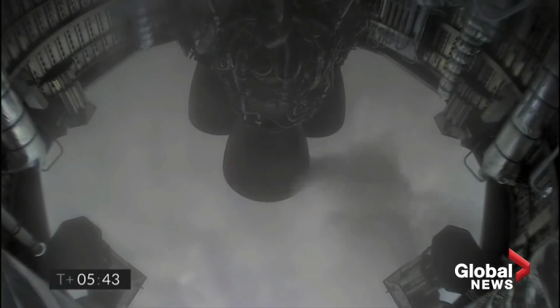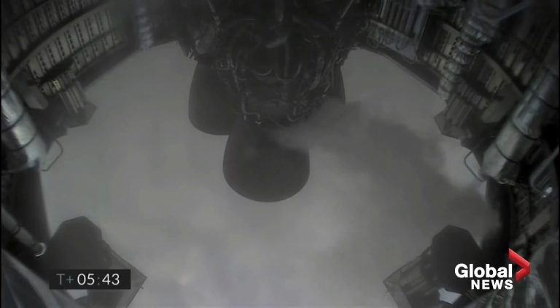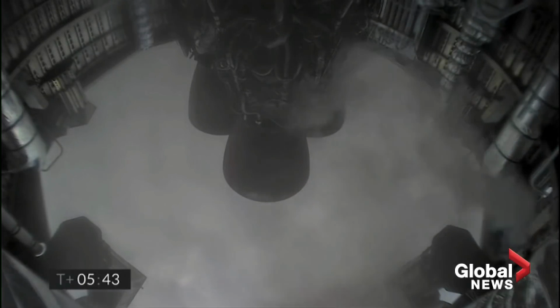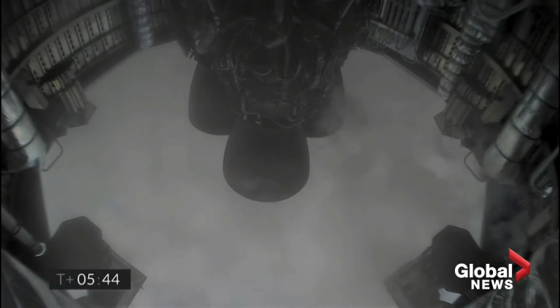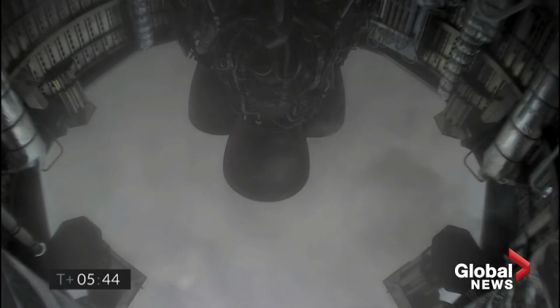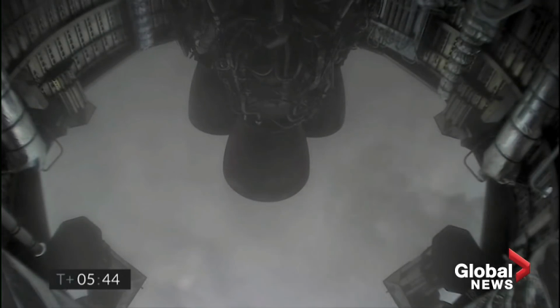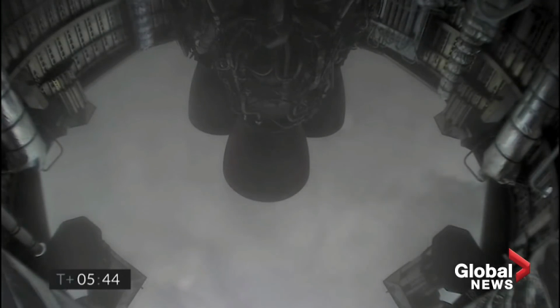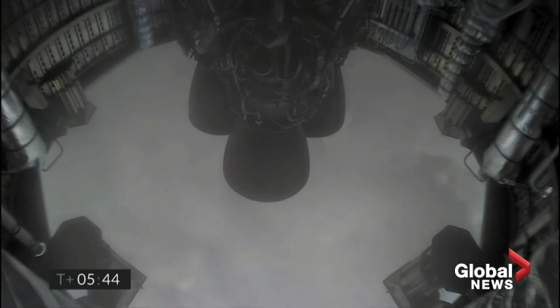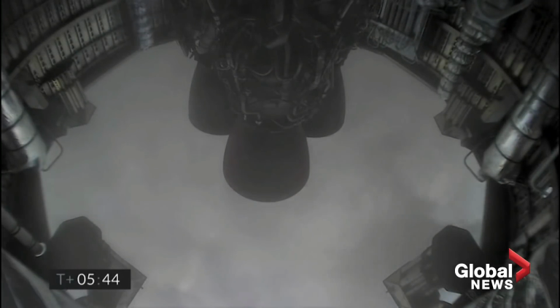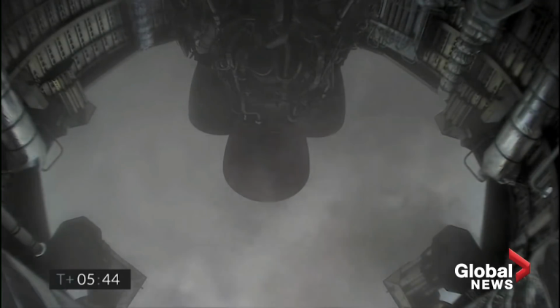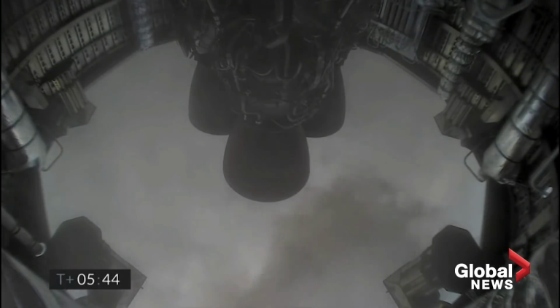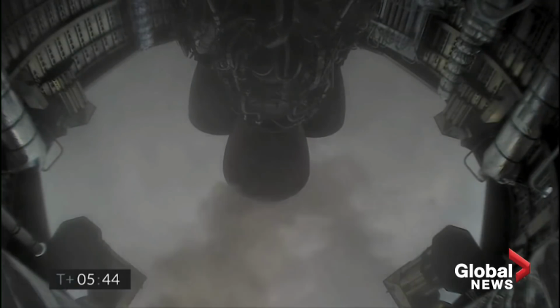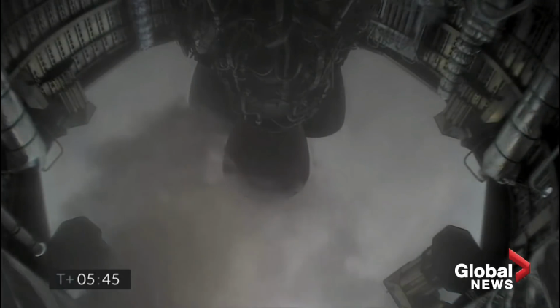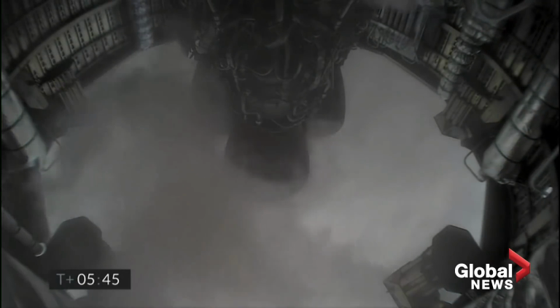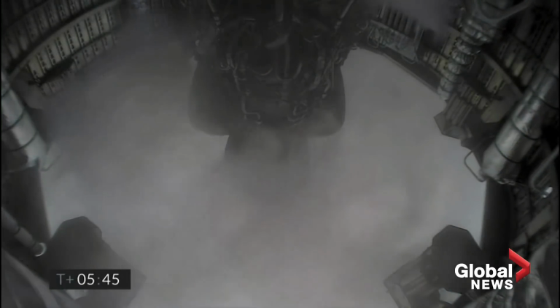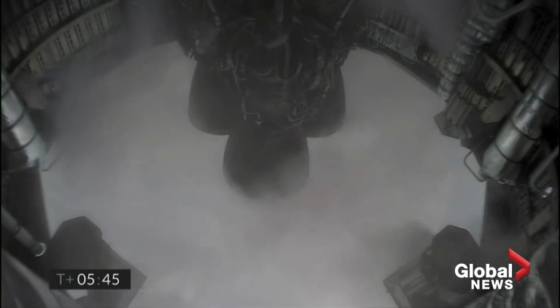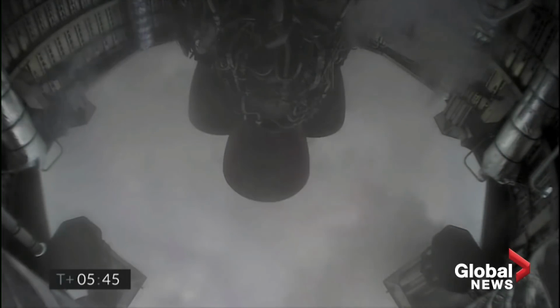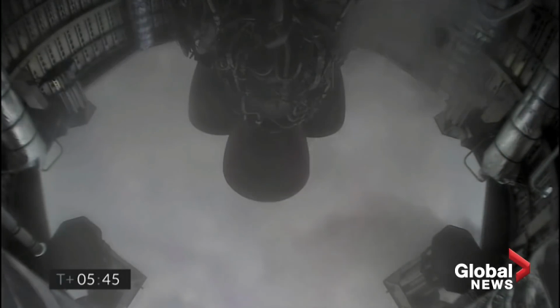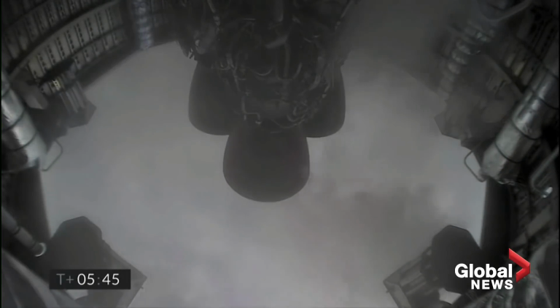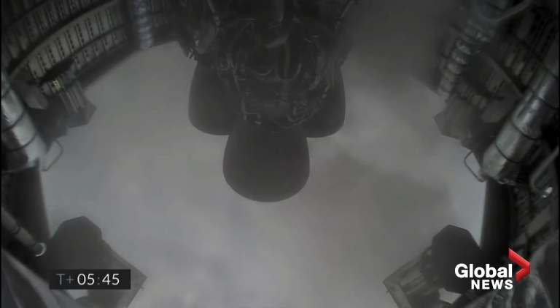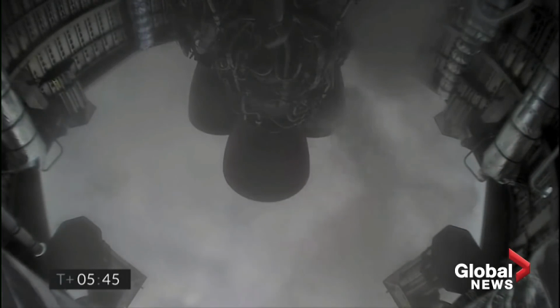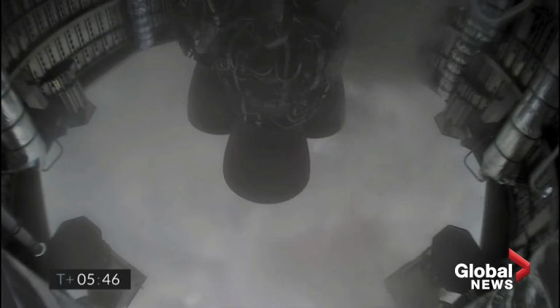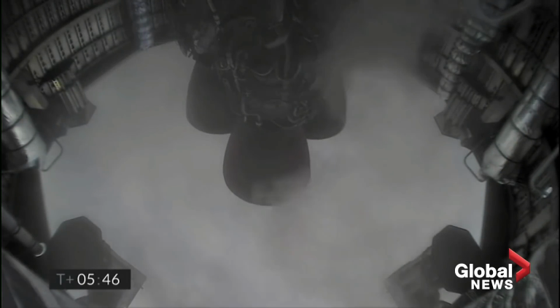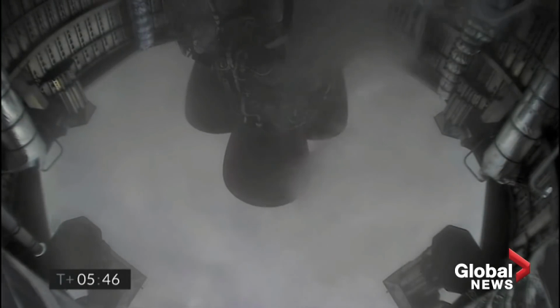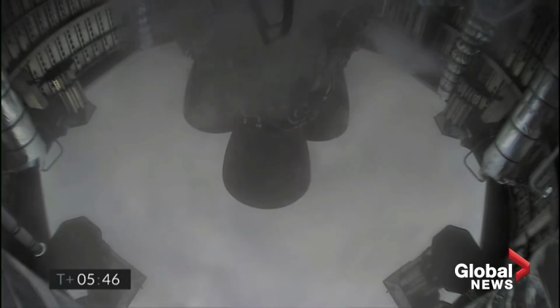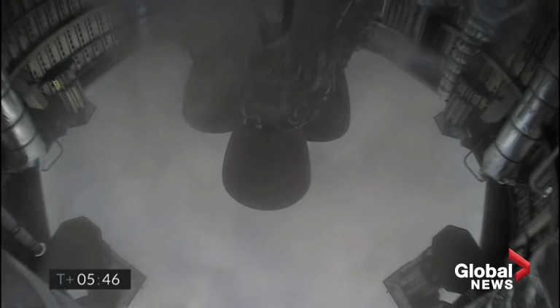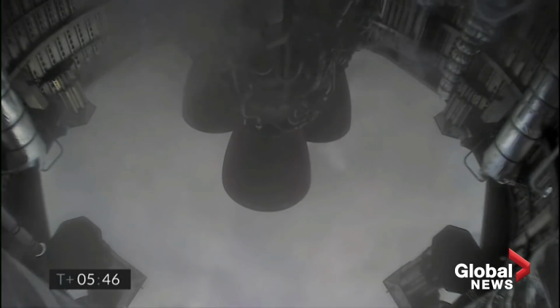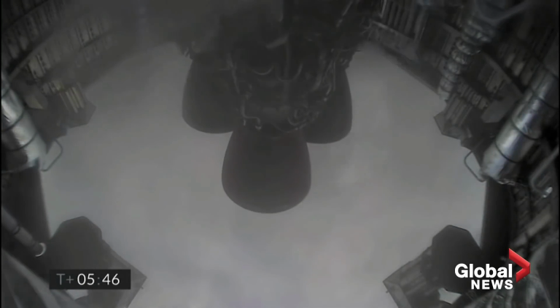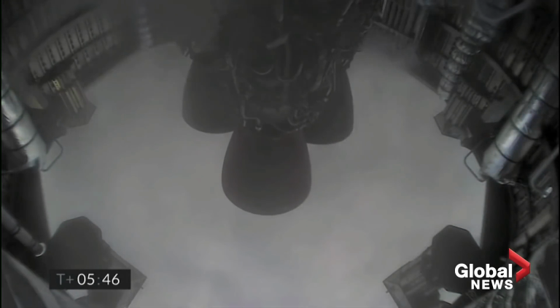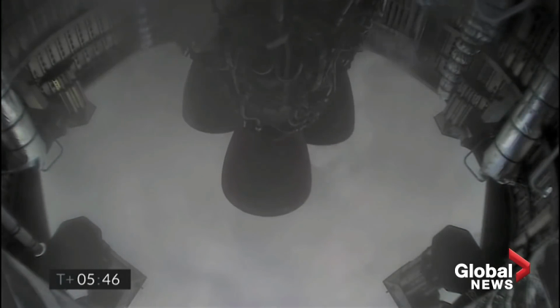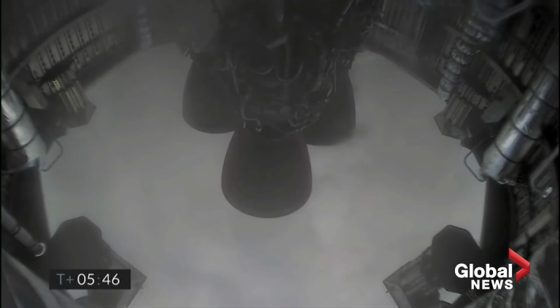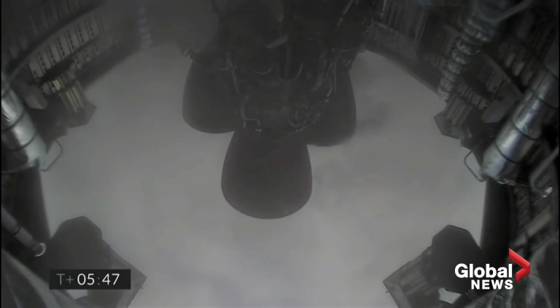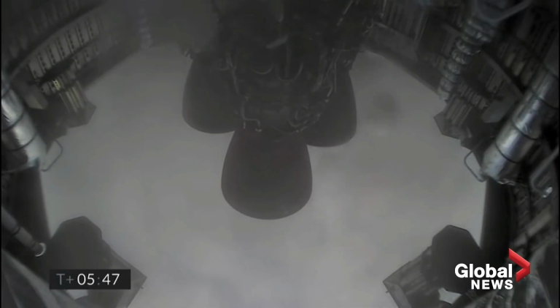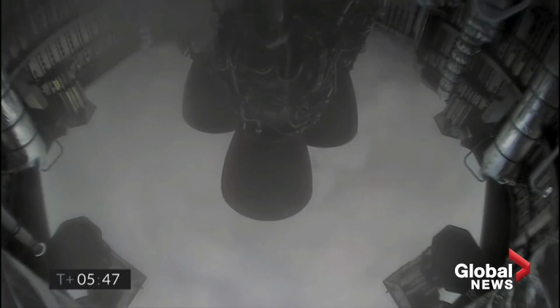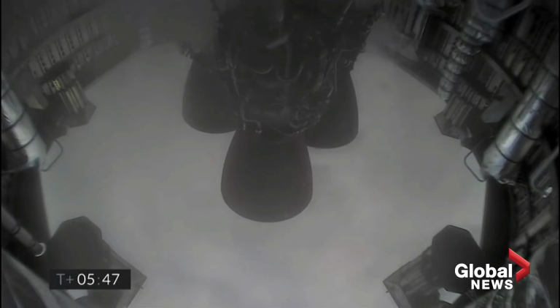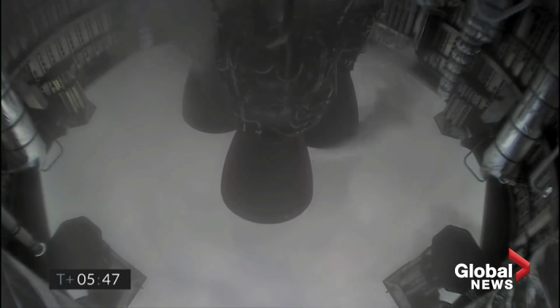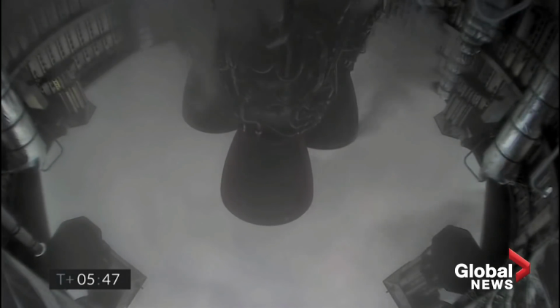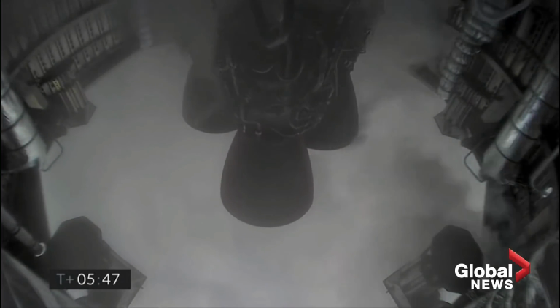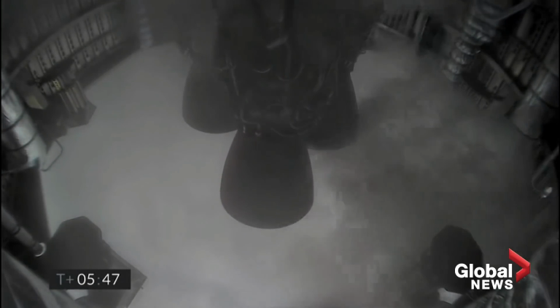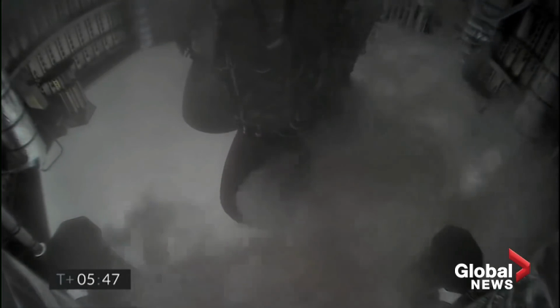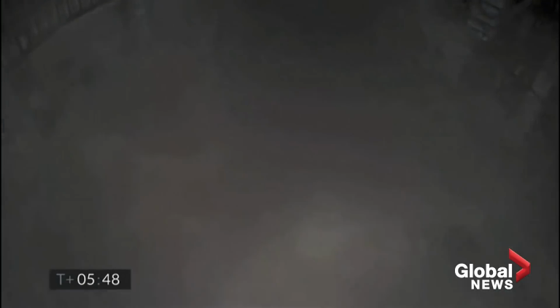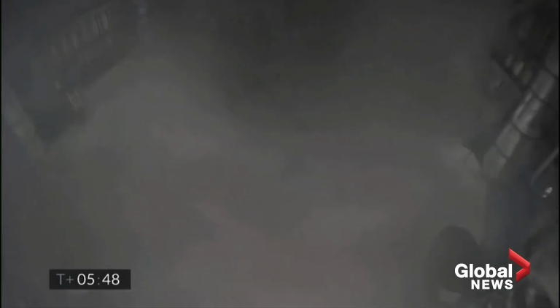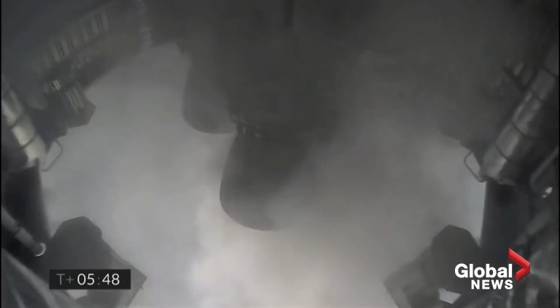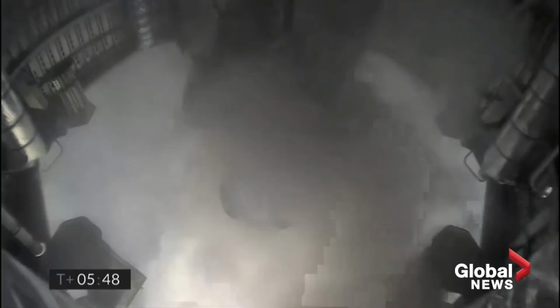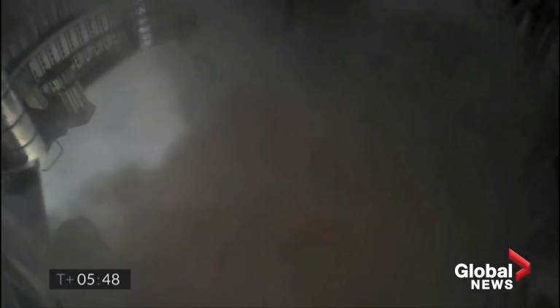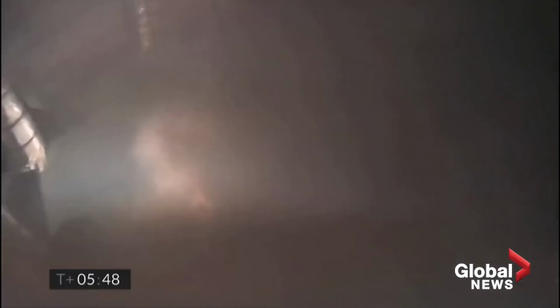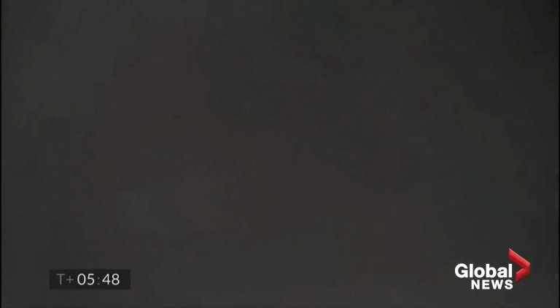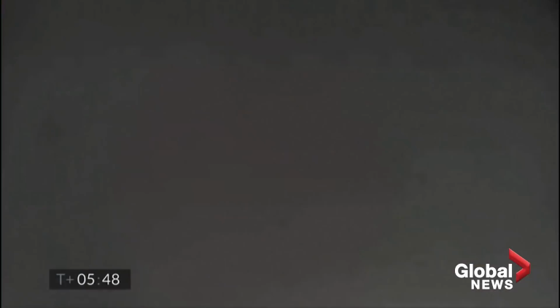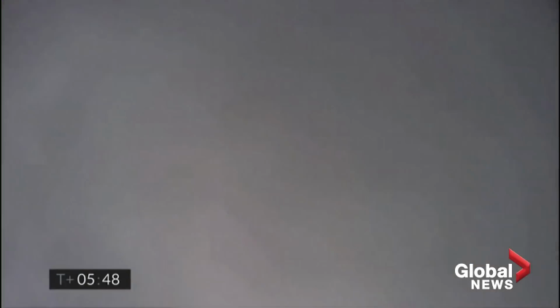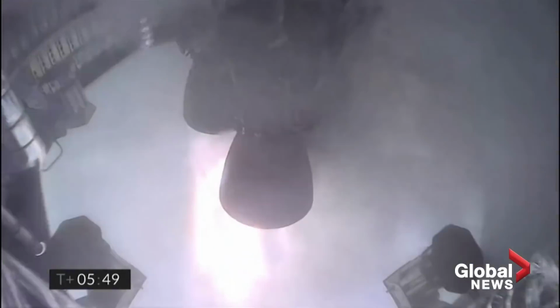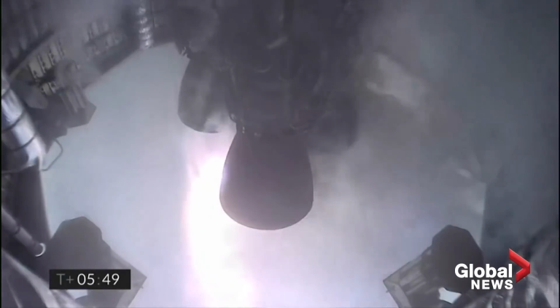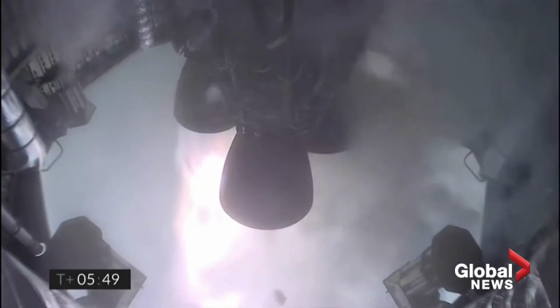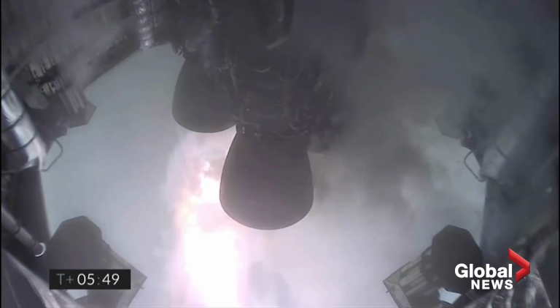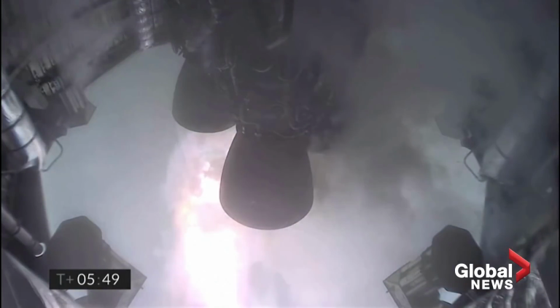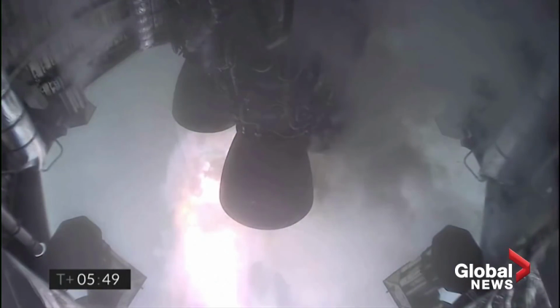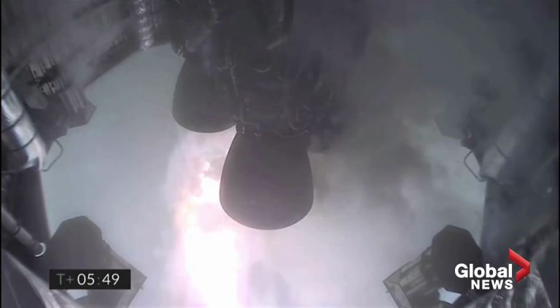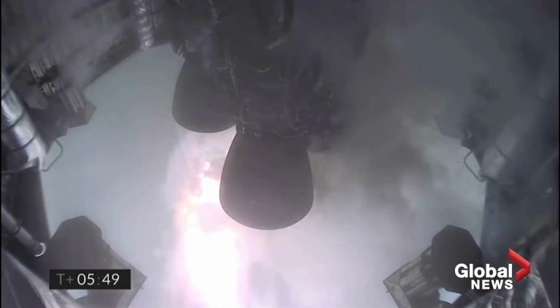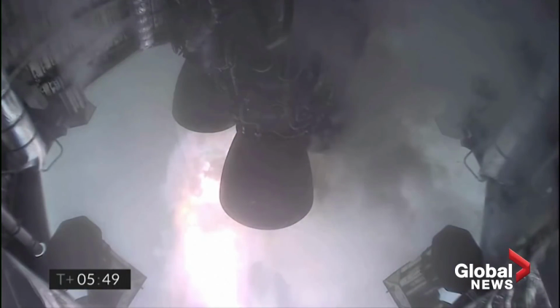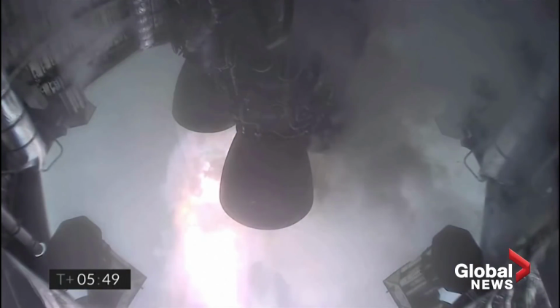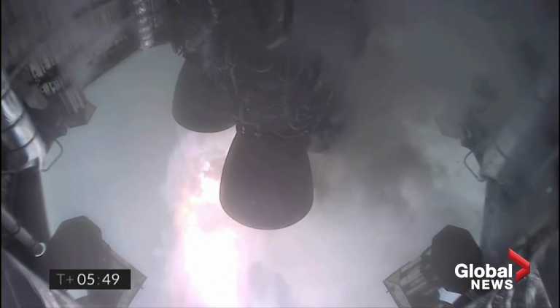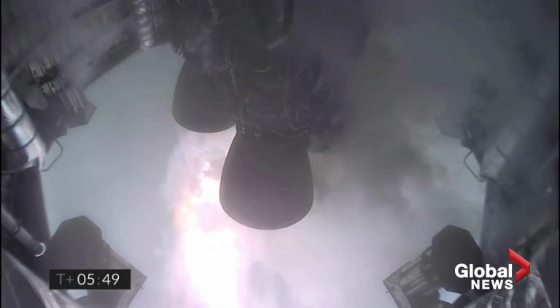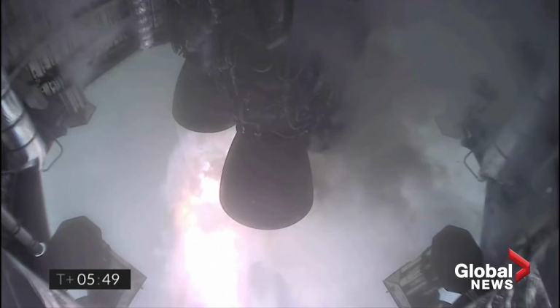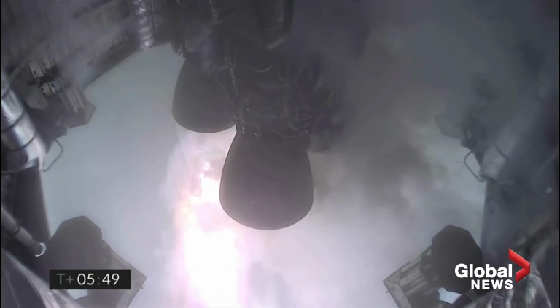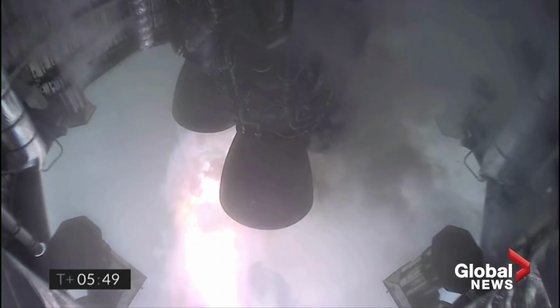One kilometer altitude. T plus 545 — we've just passed through one kilometer altitude, getting ready for the relay.